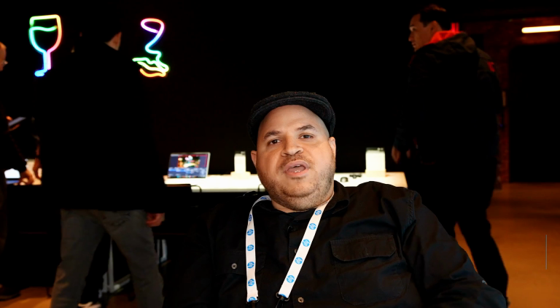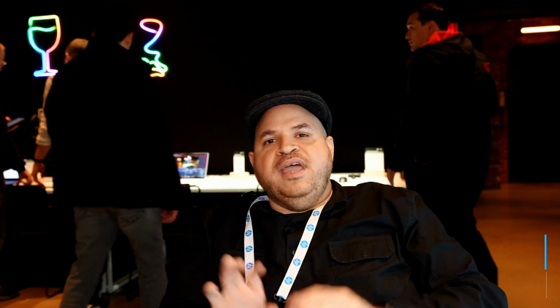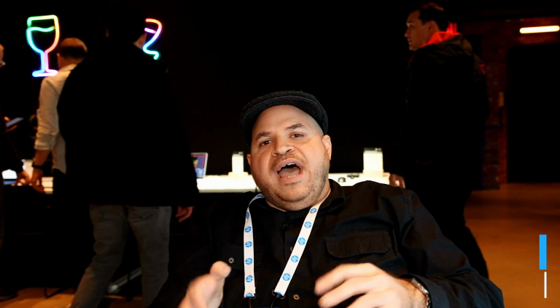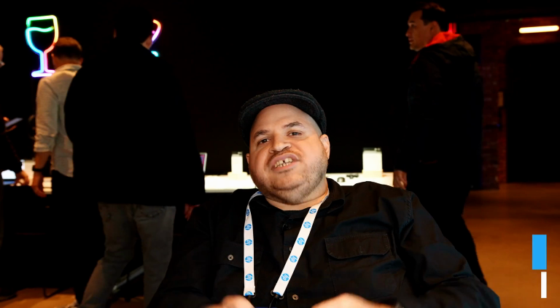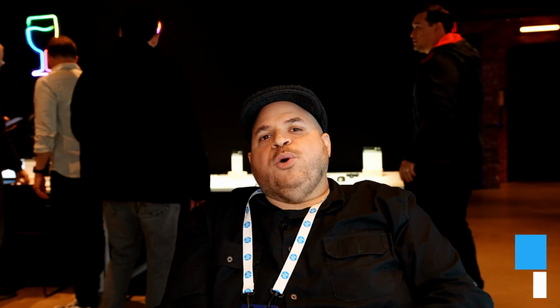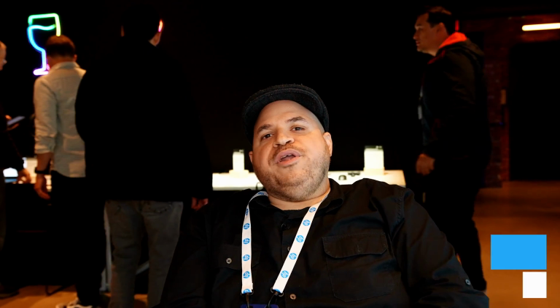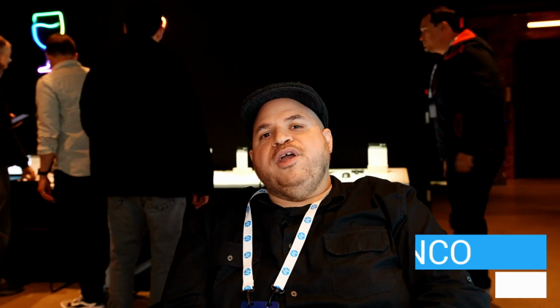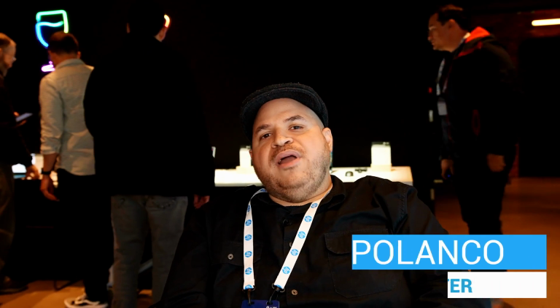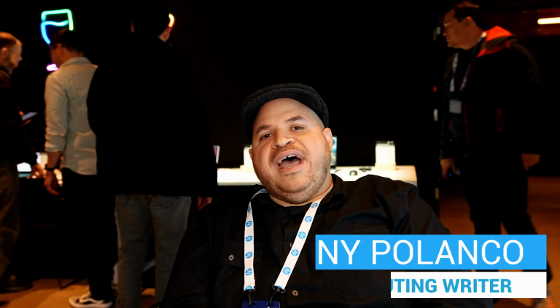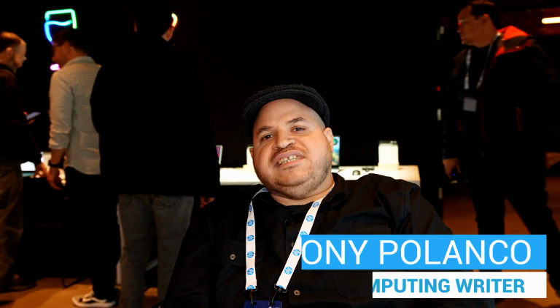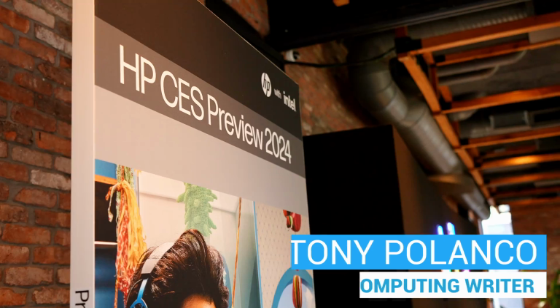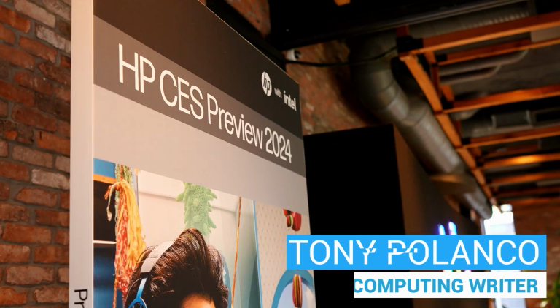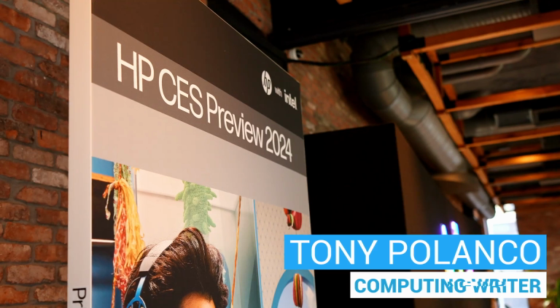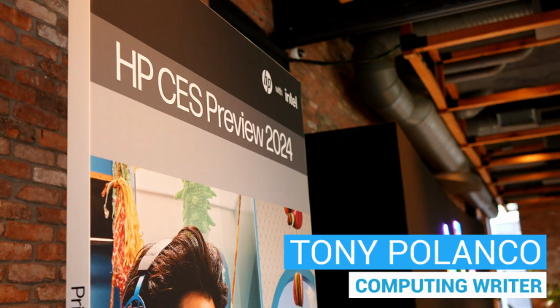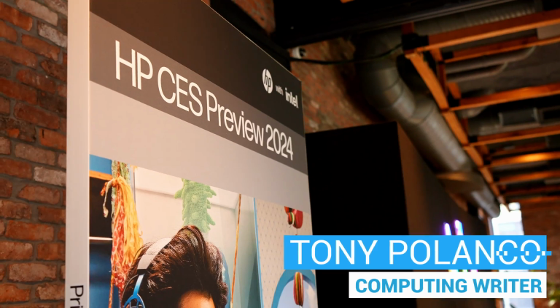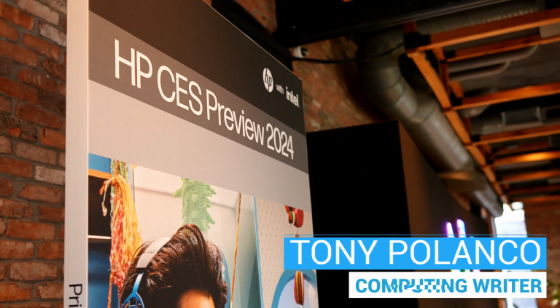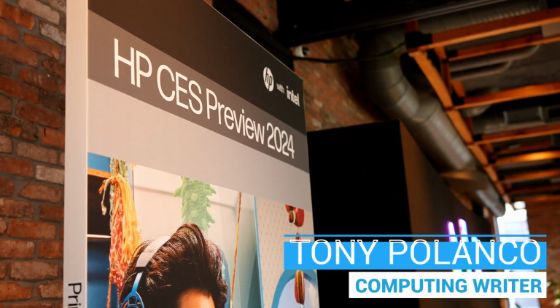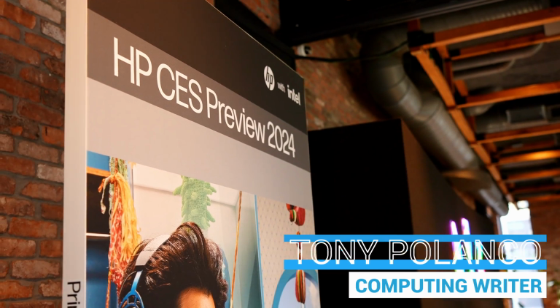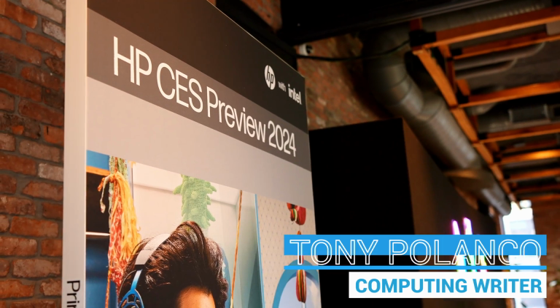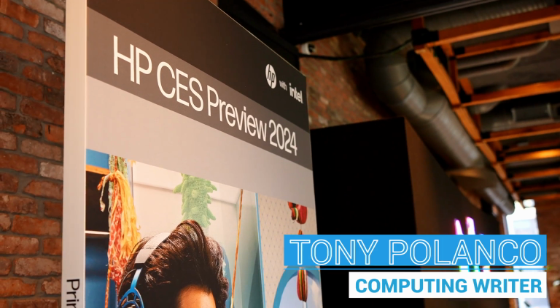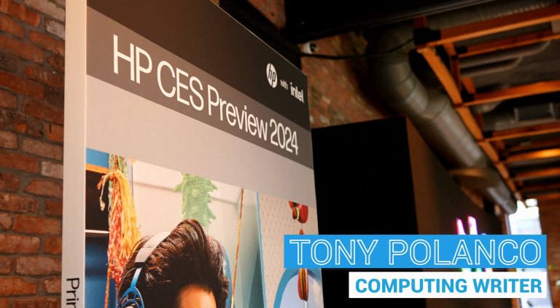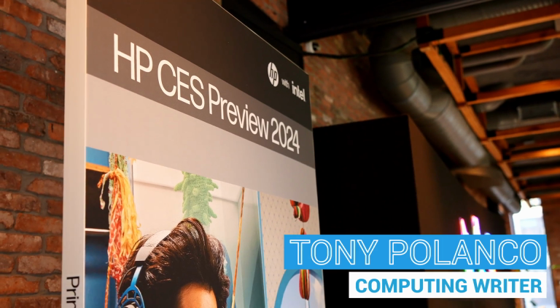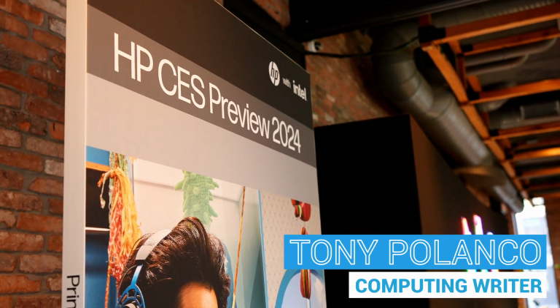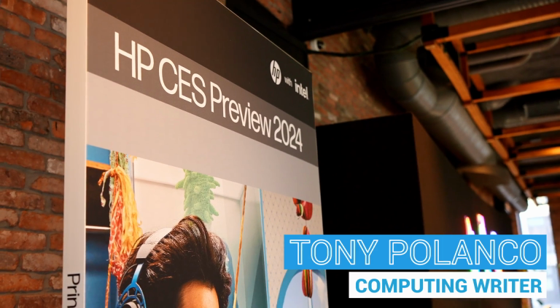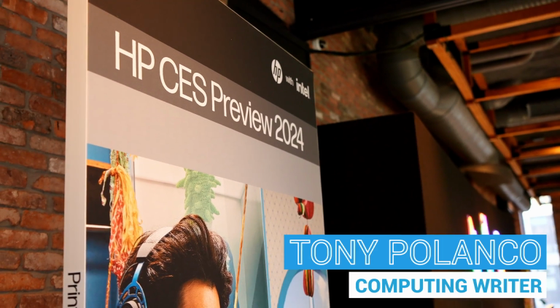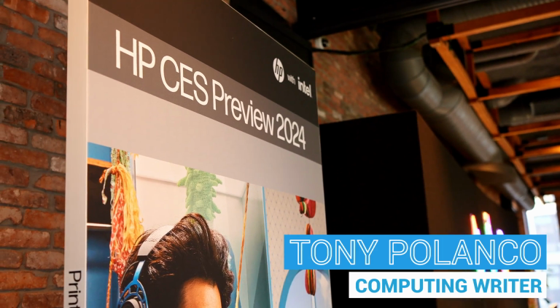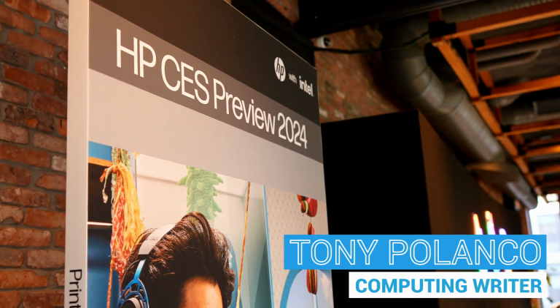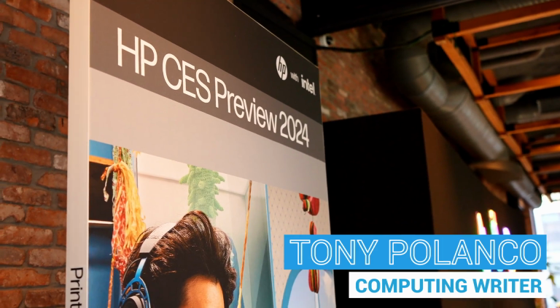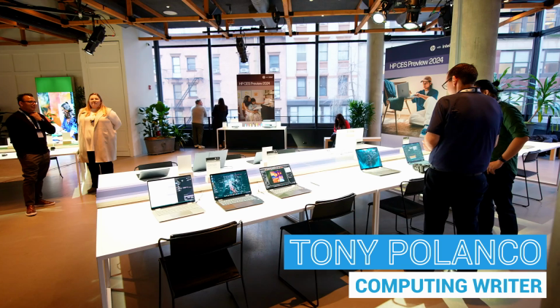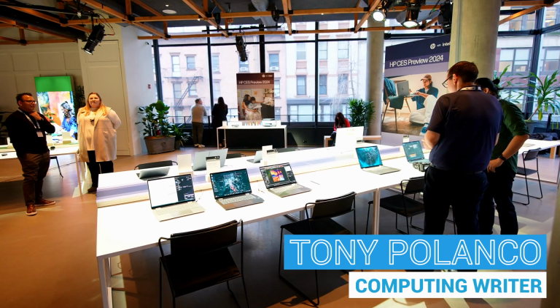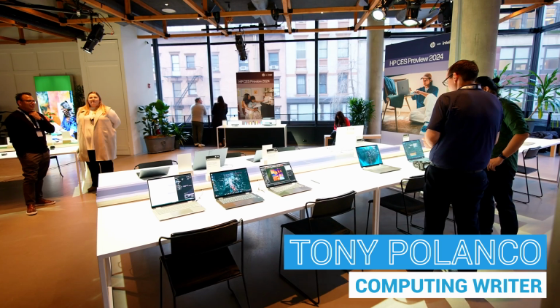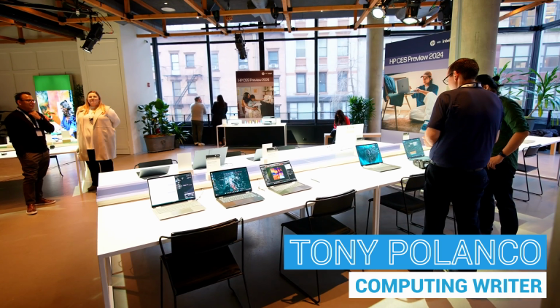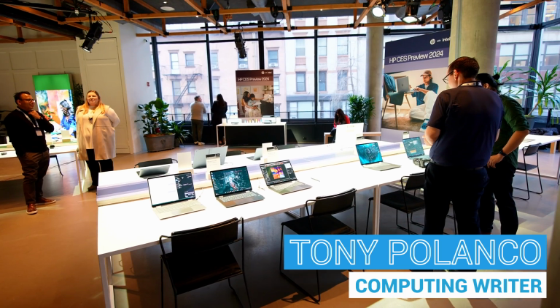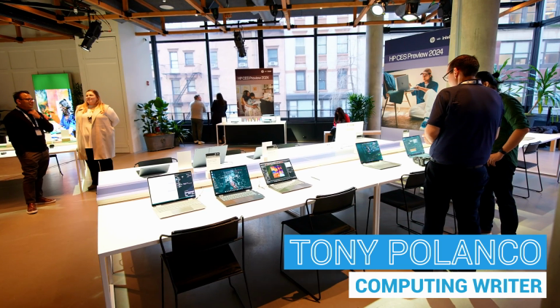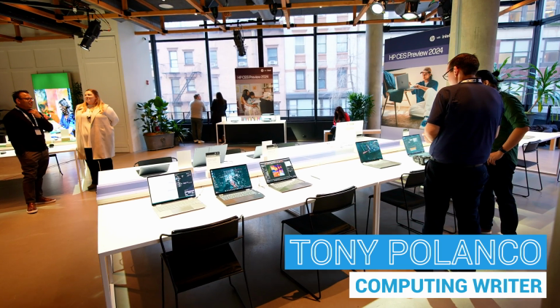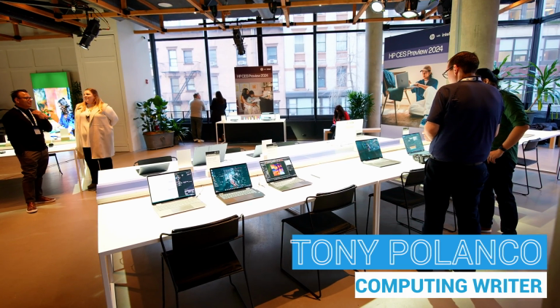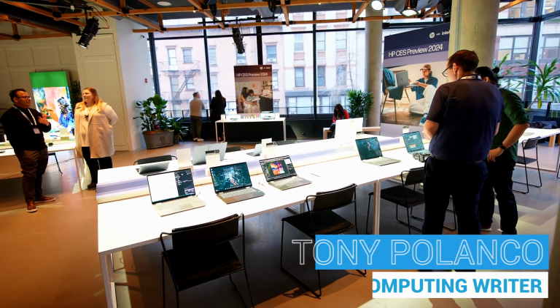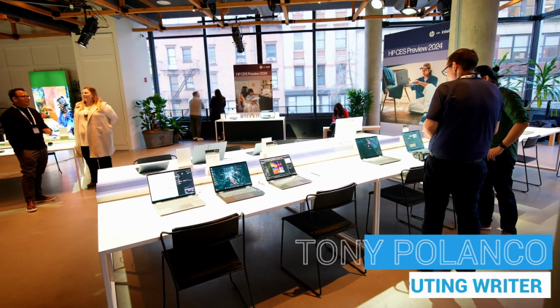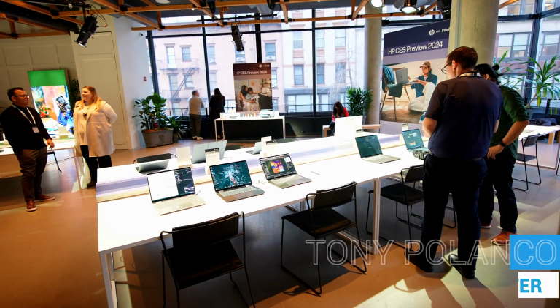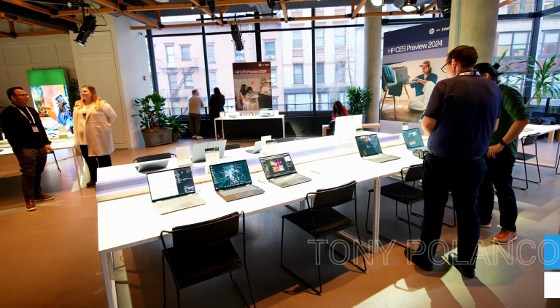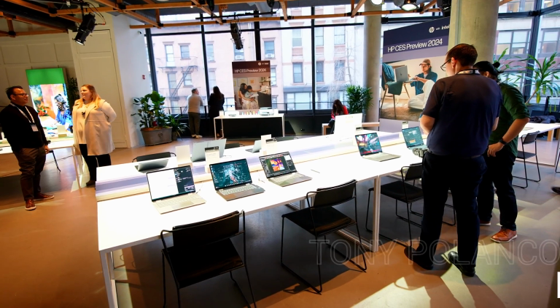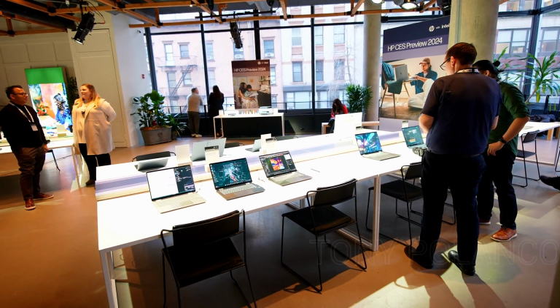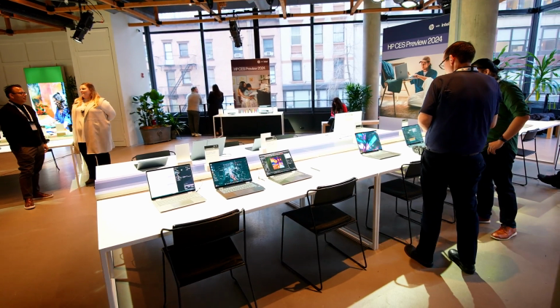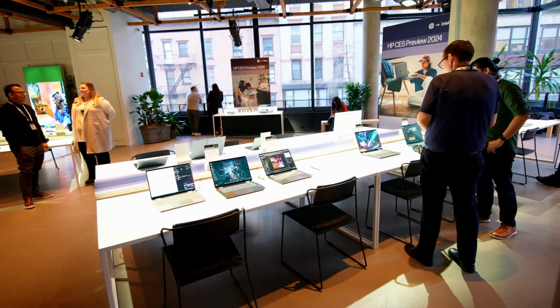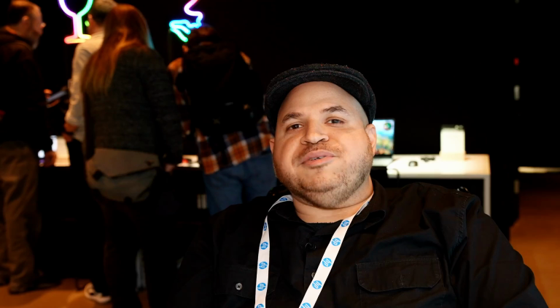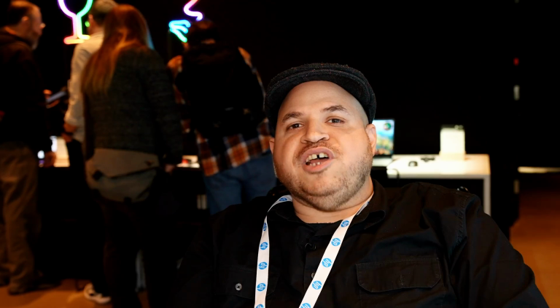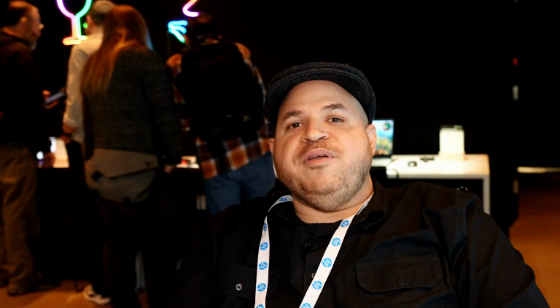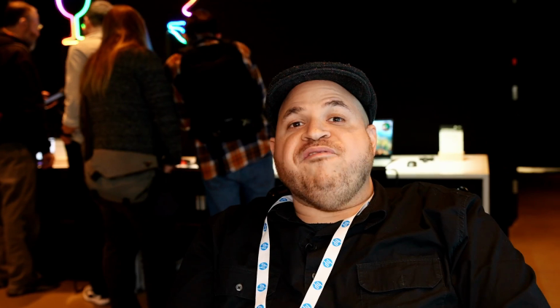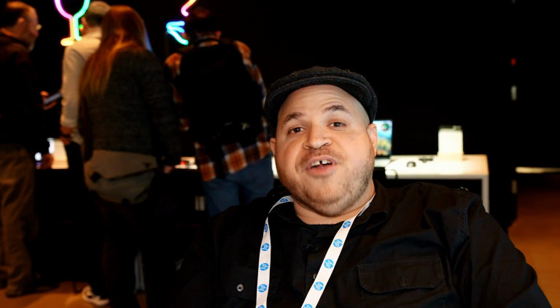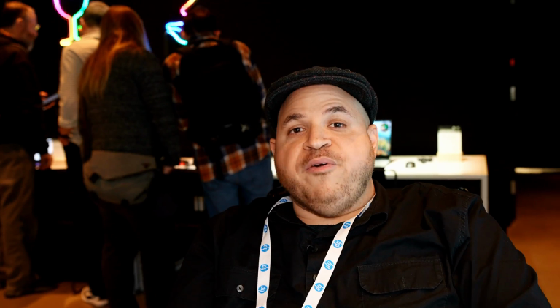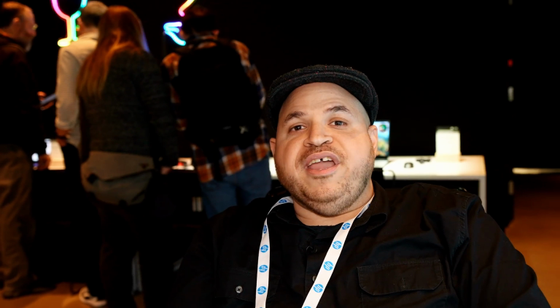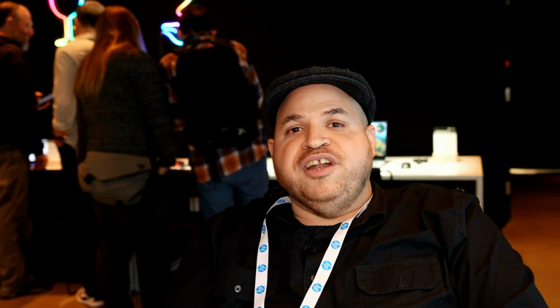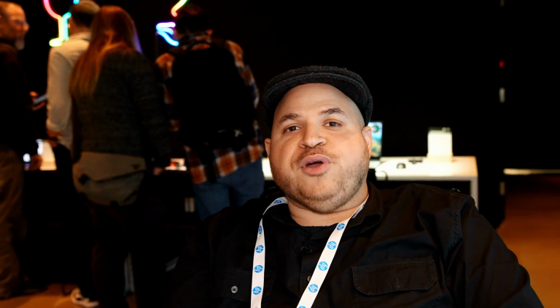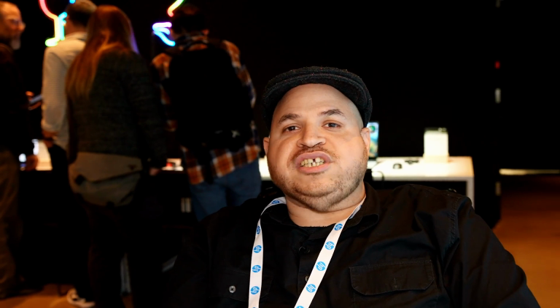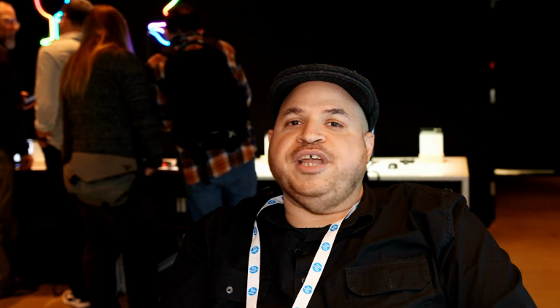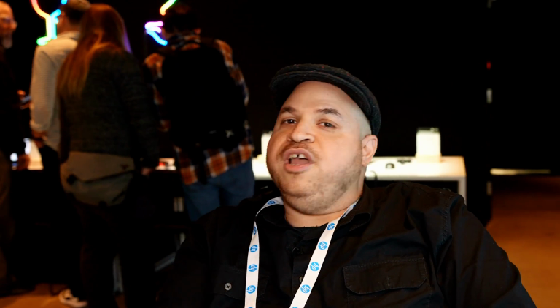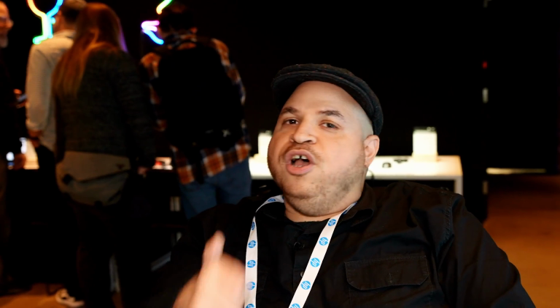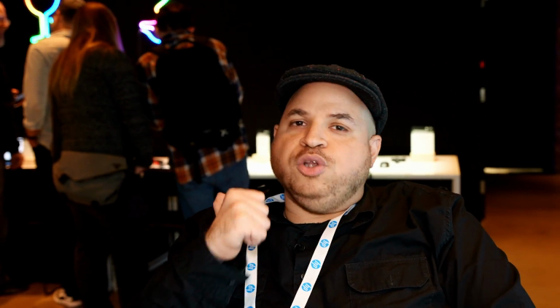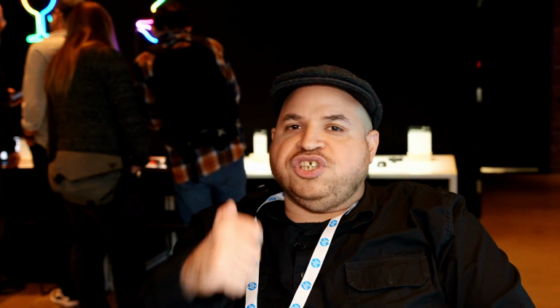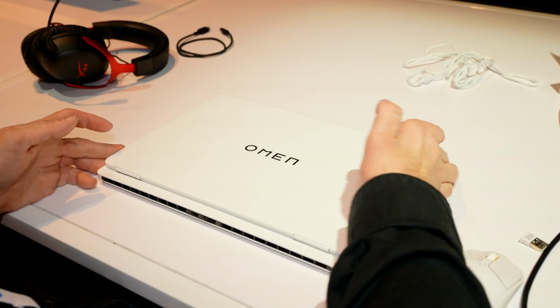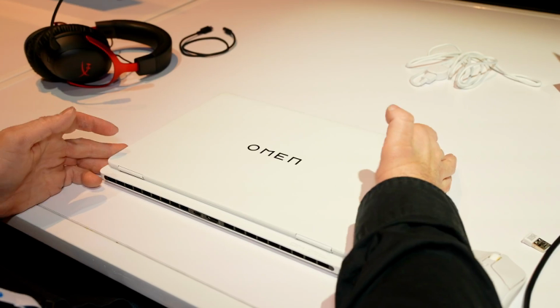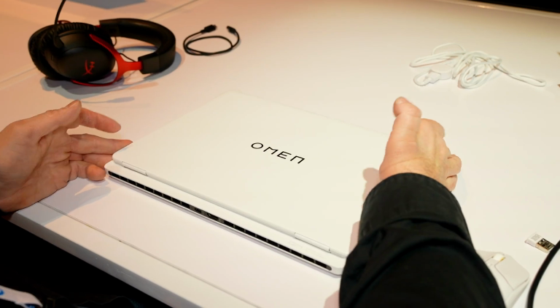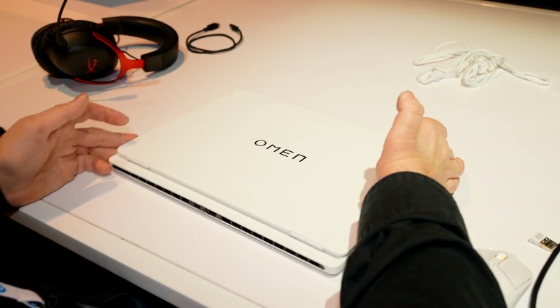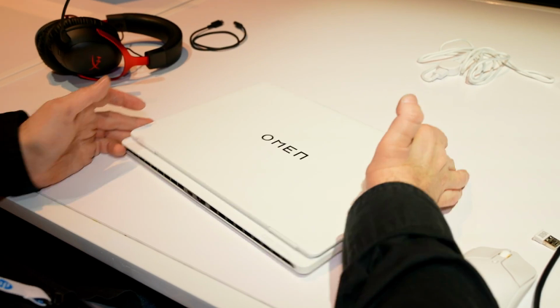Hey guys, Tony here at CES 2024, and this year HP has a brand new gaming laptop. It's going to be very interesting, so let's go check it out.